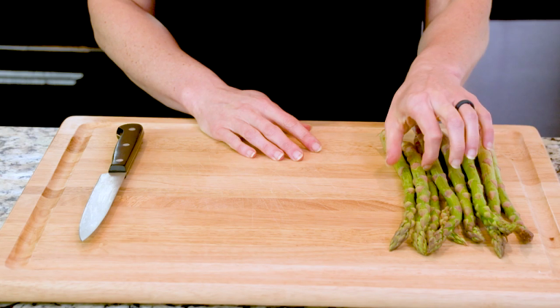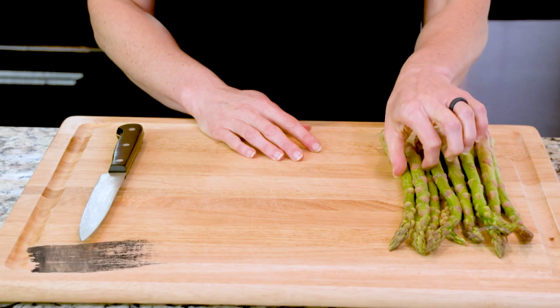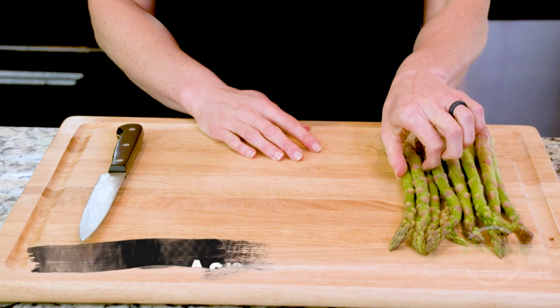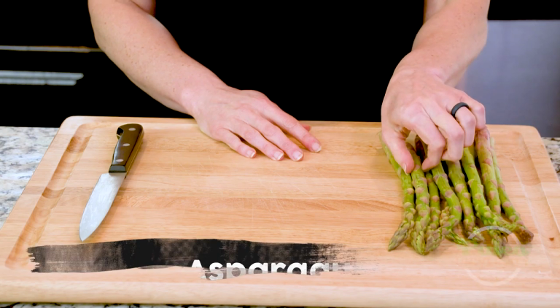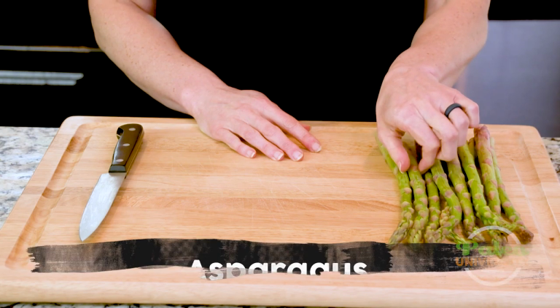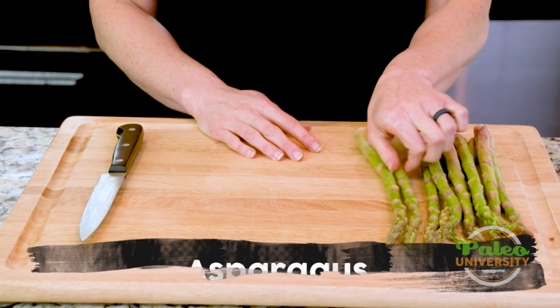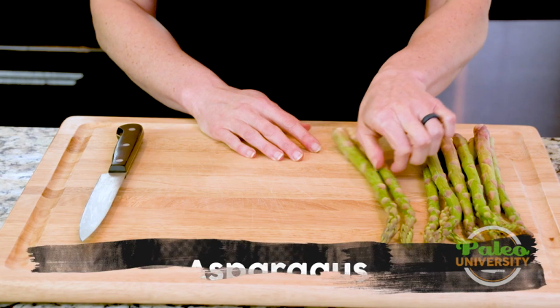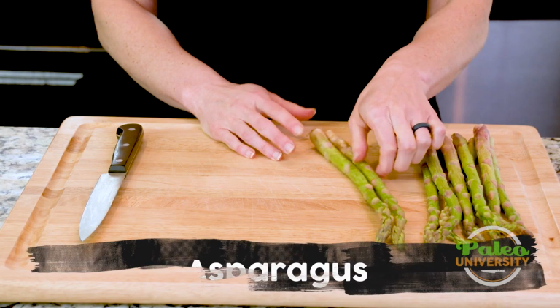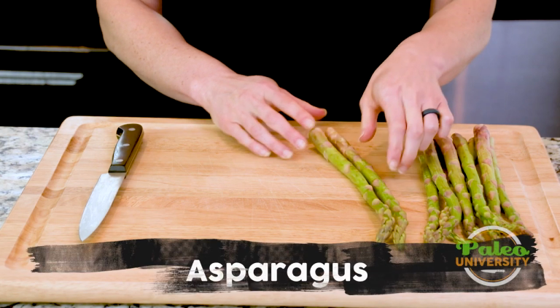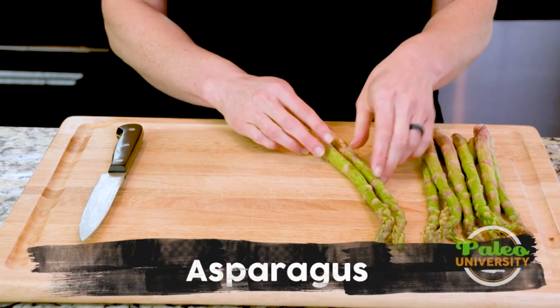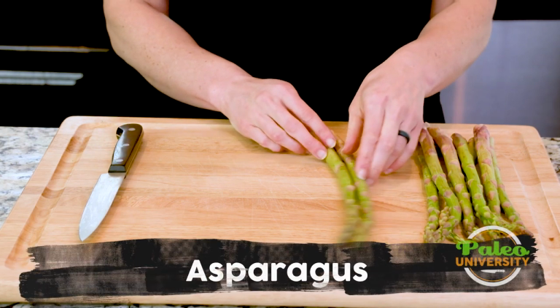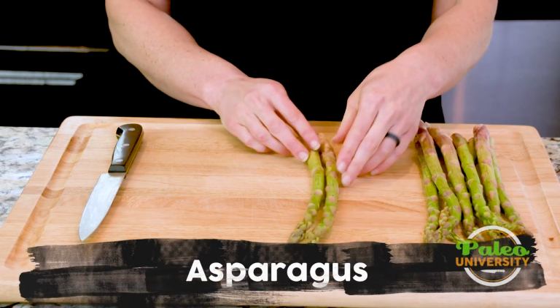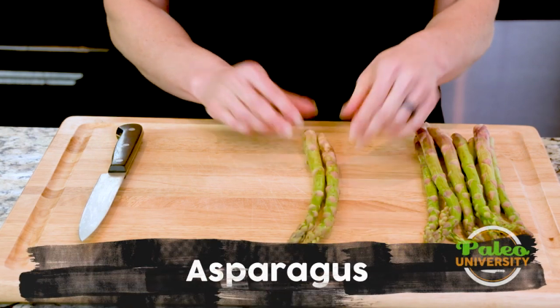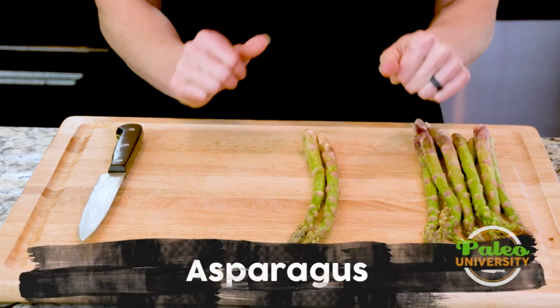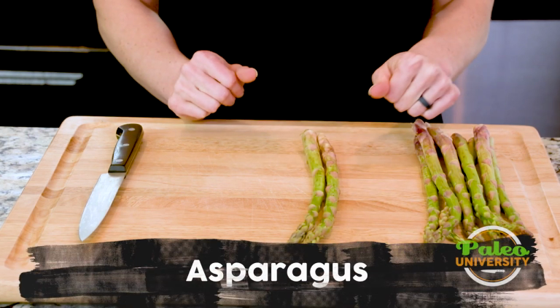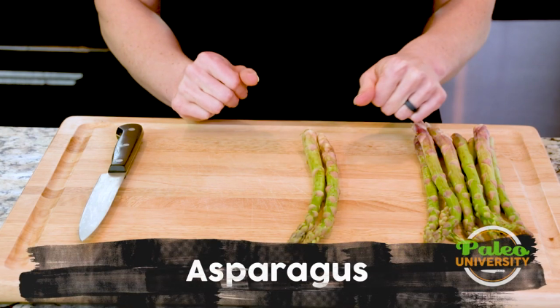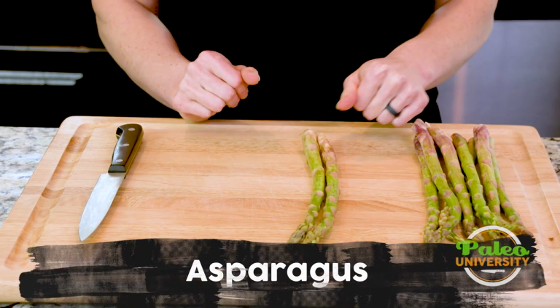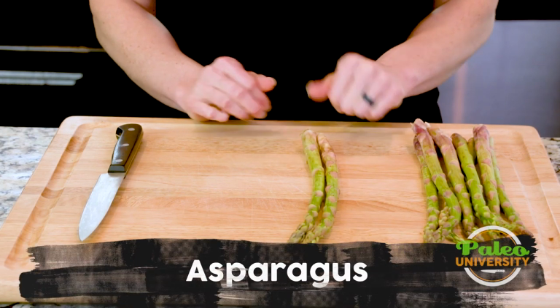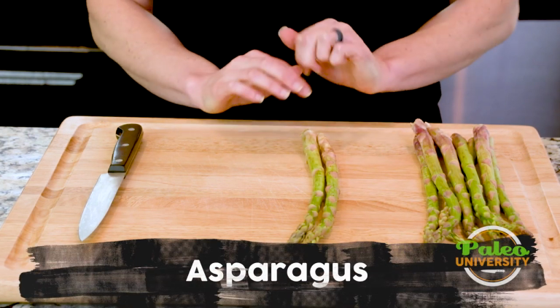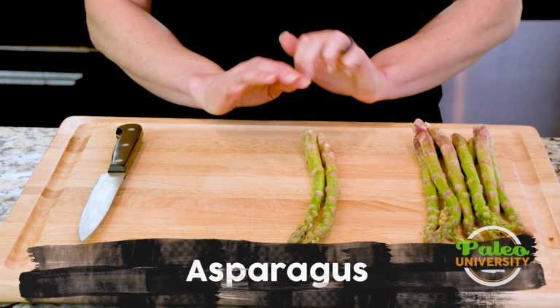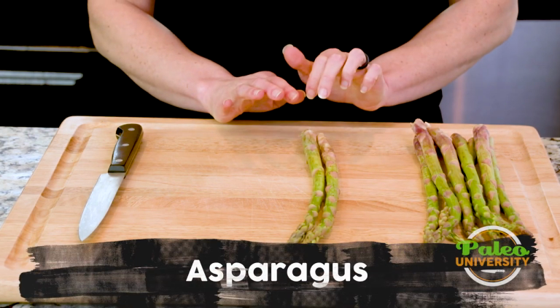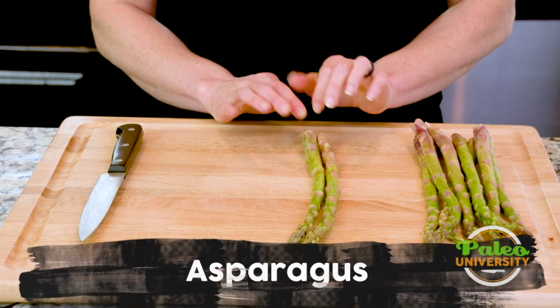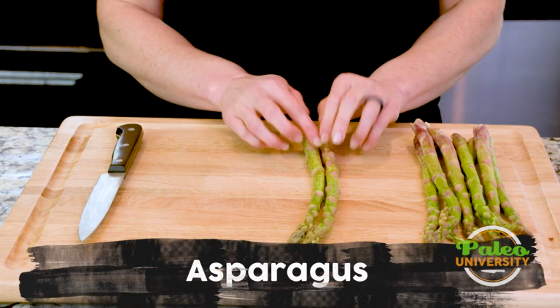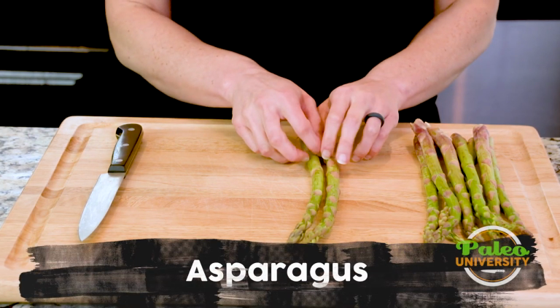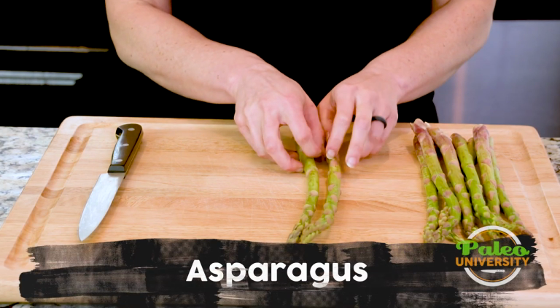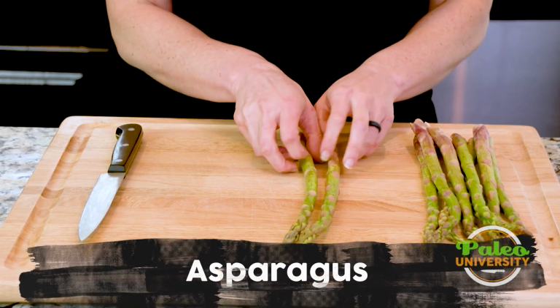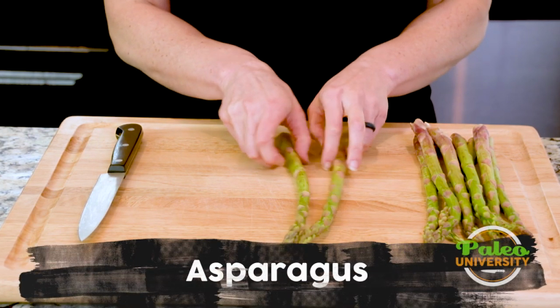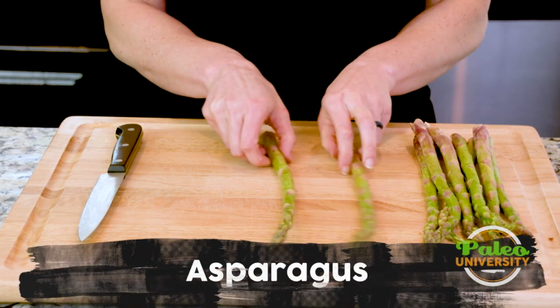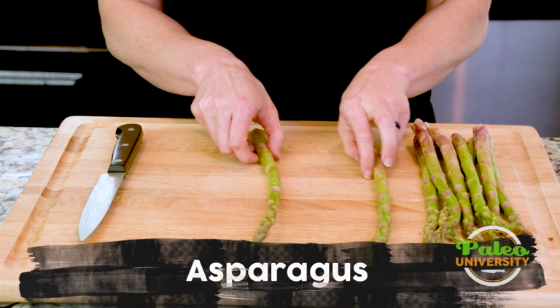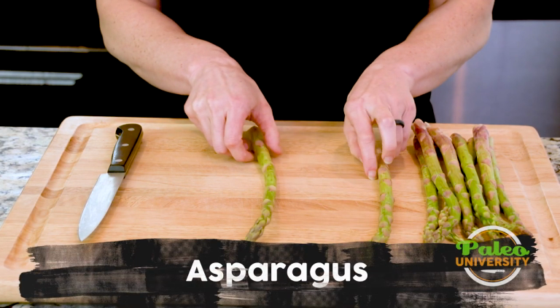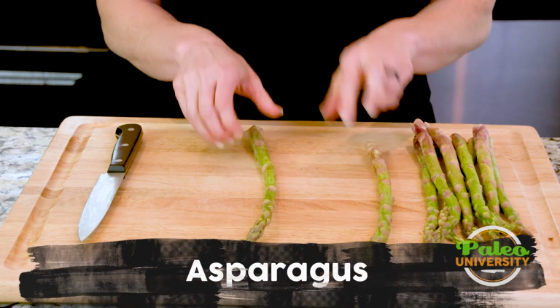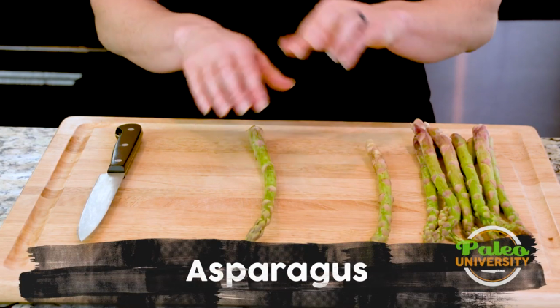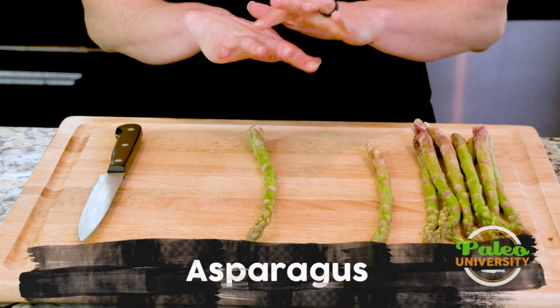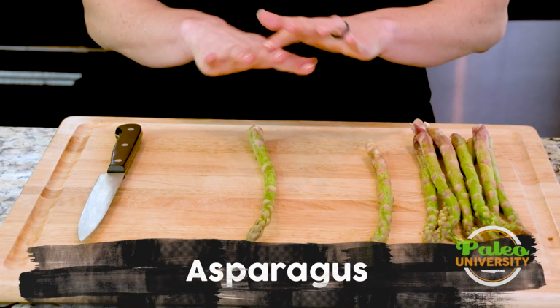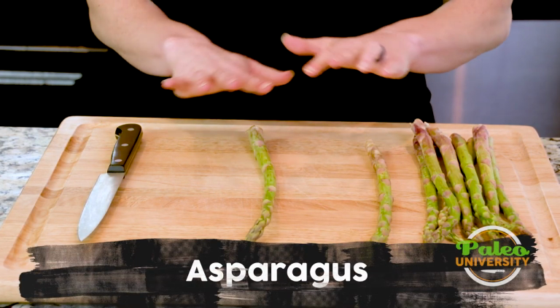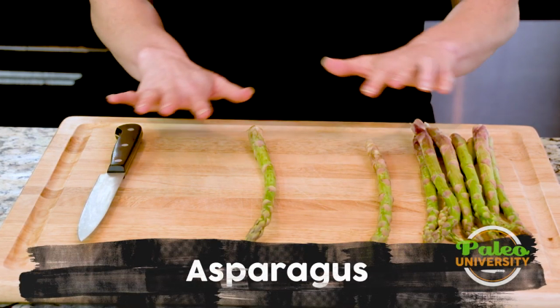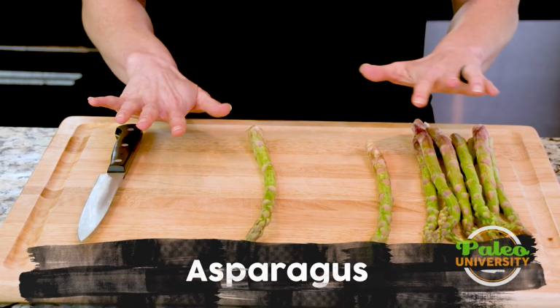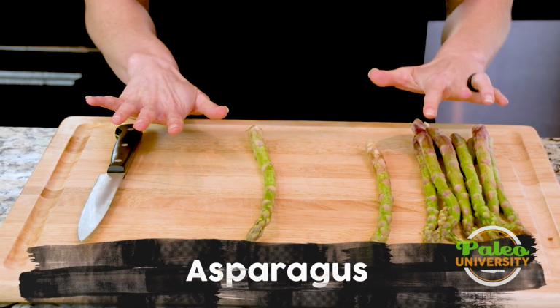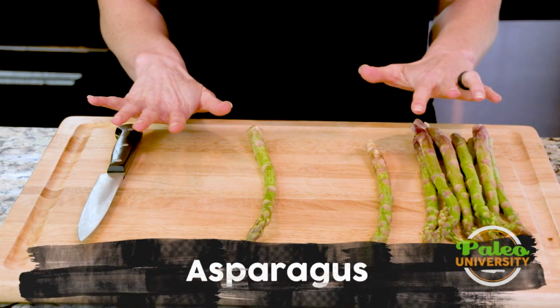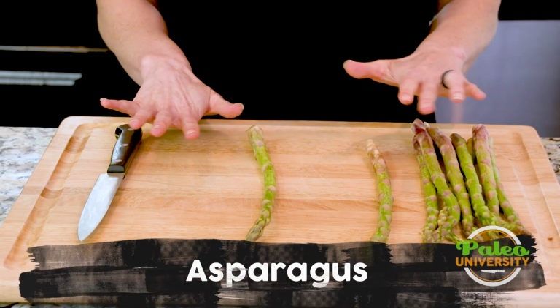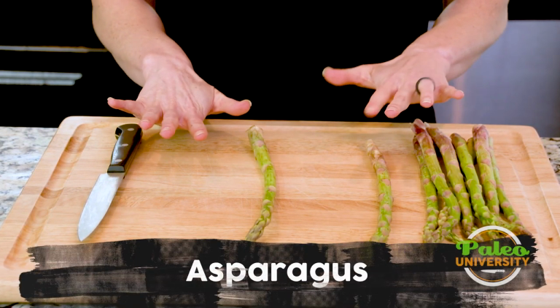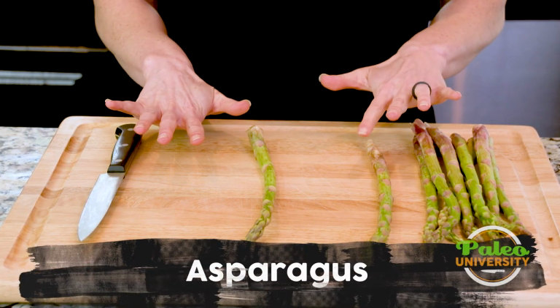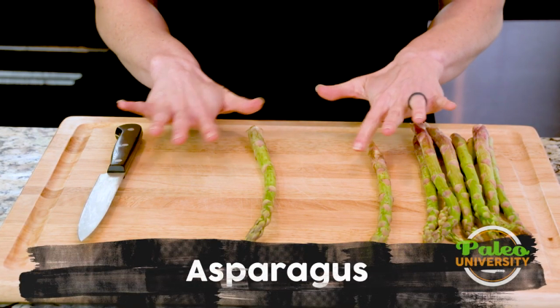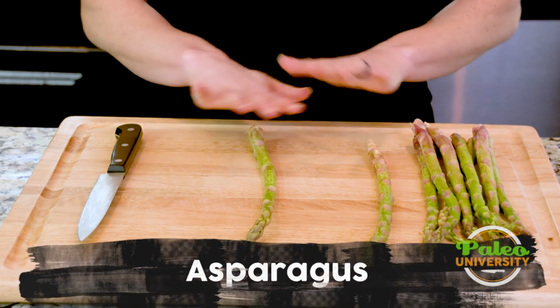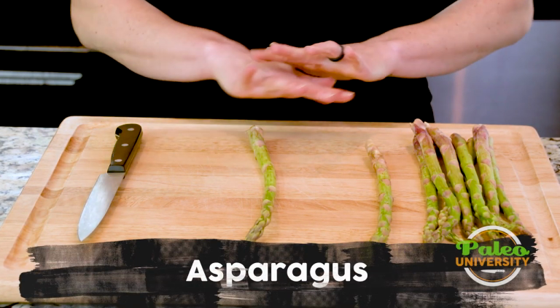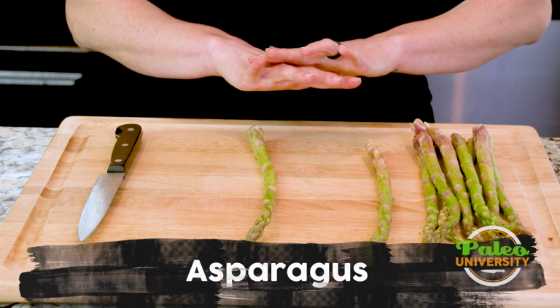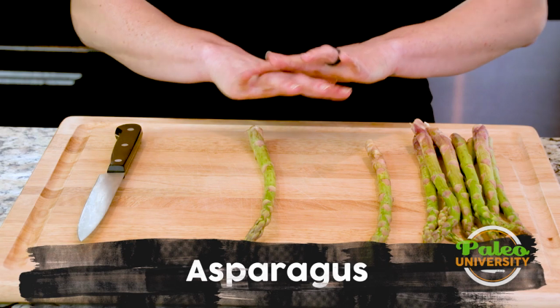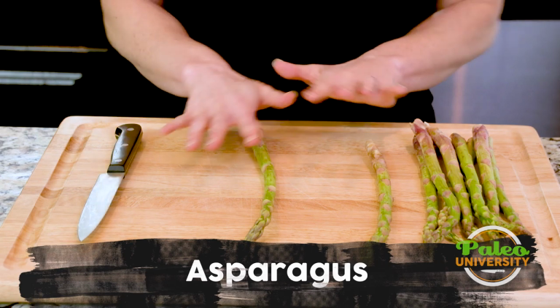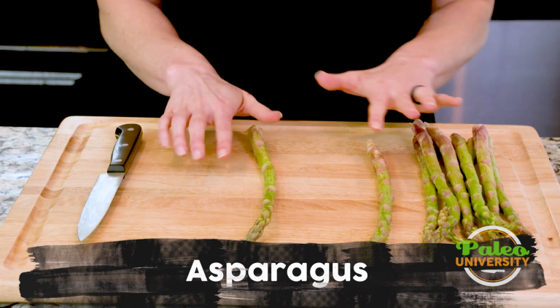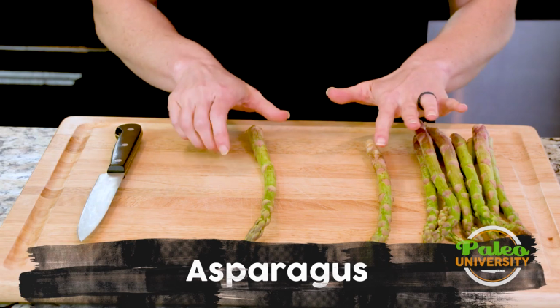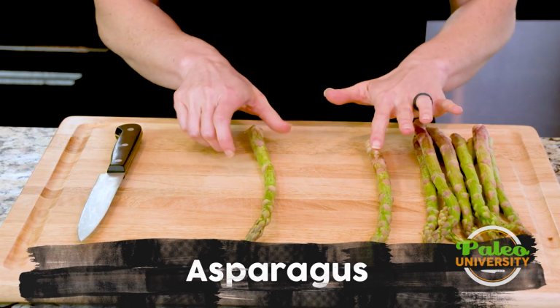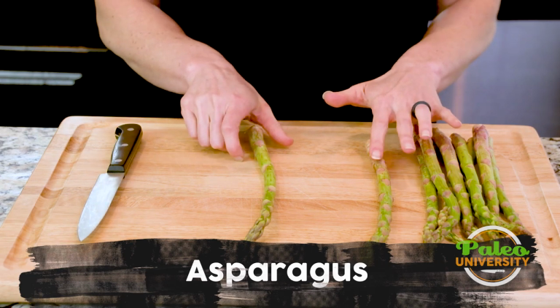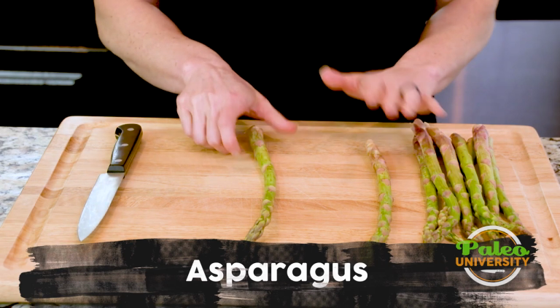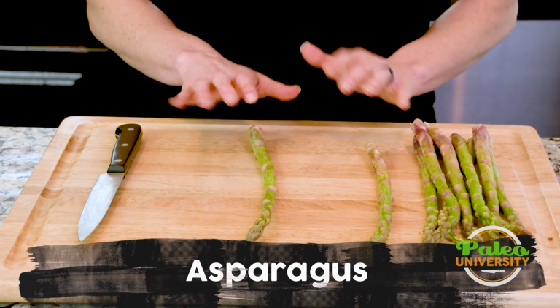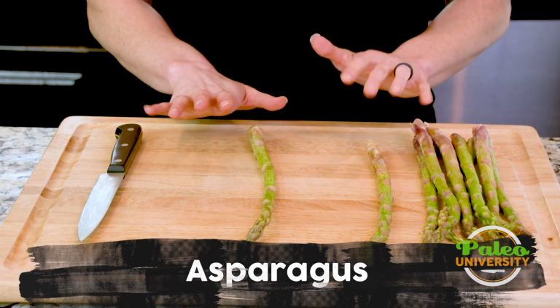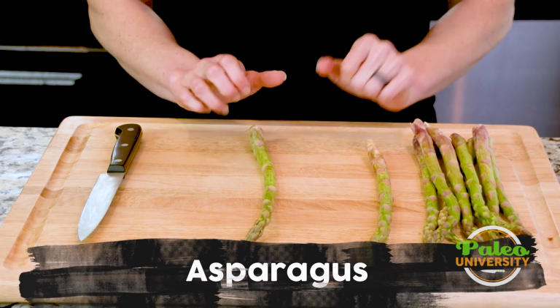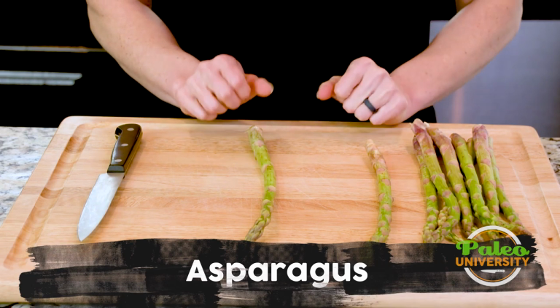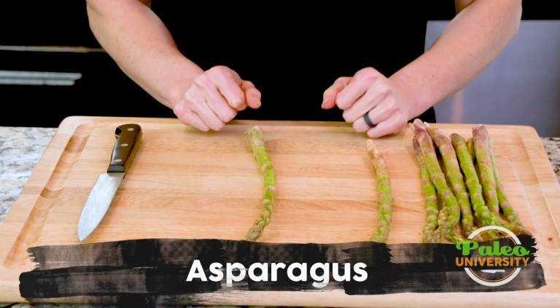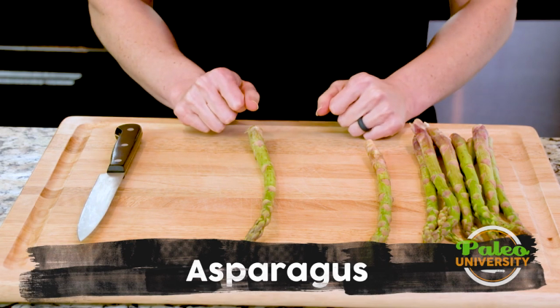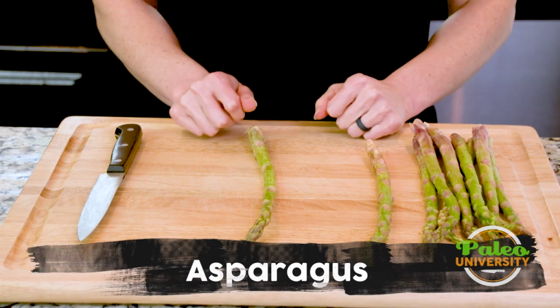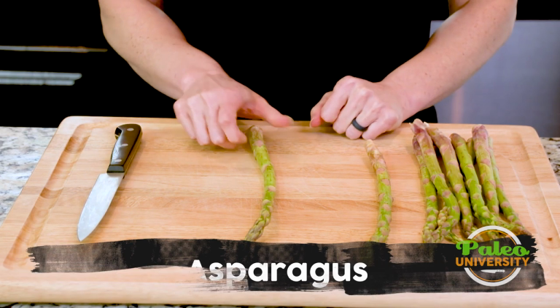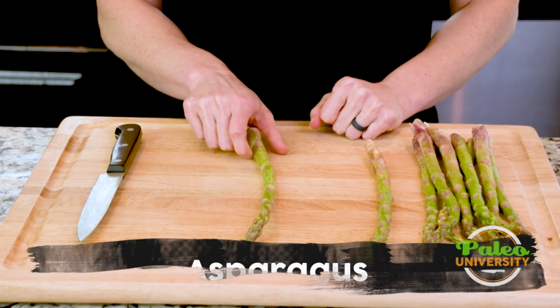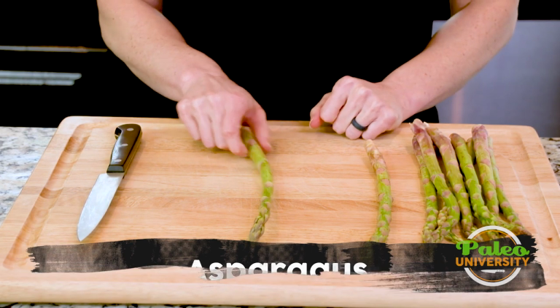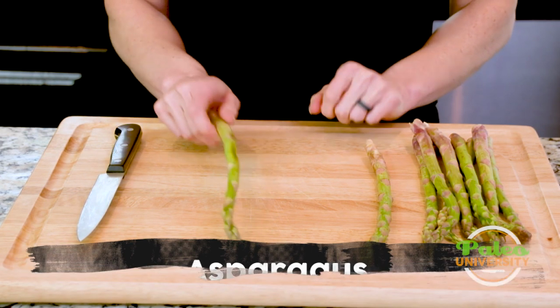We're gonna talk about how to cut our asparagus into pieces. Like with everything else we do, our prep is not complicated, so this won't be either.